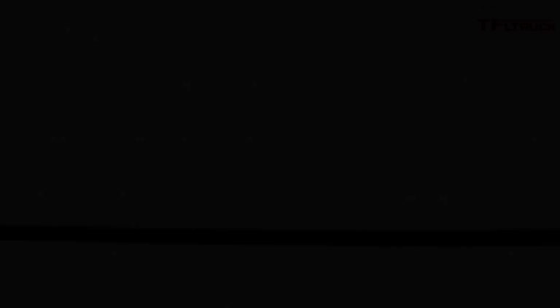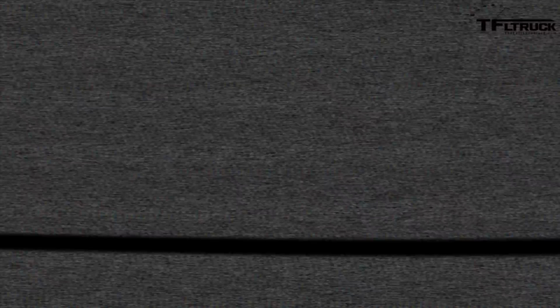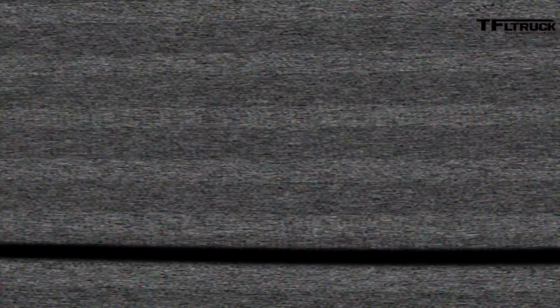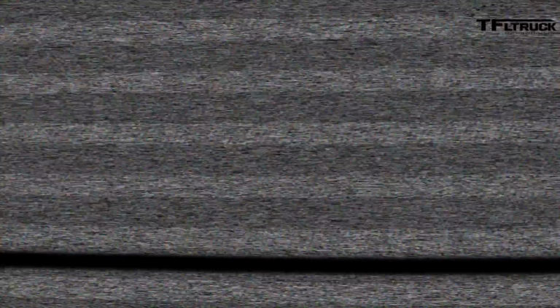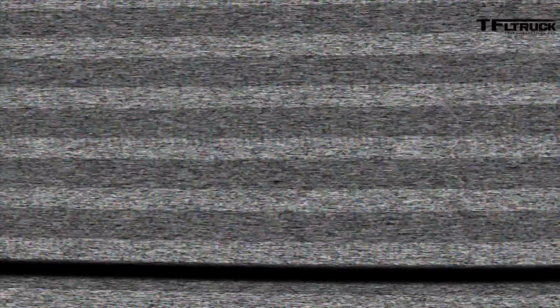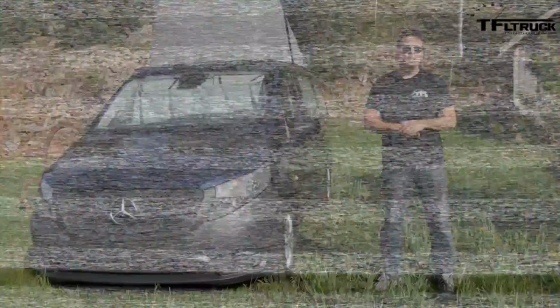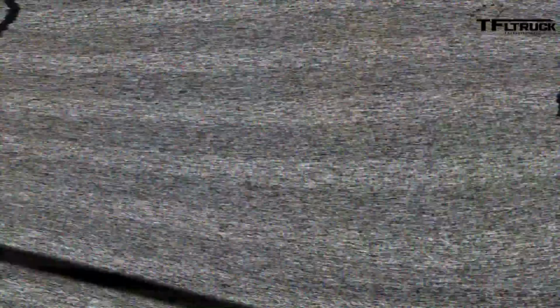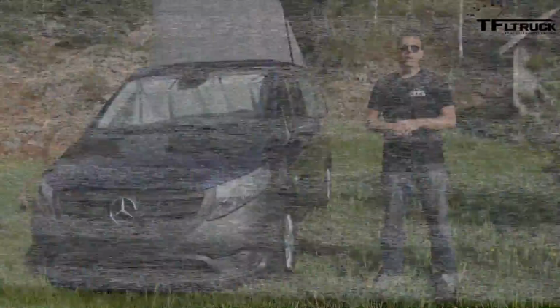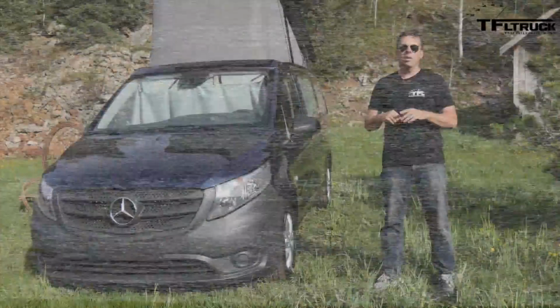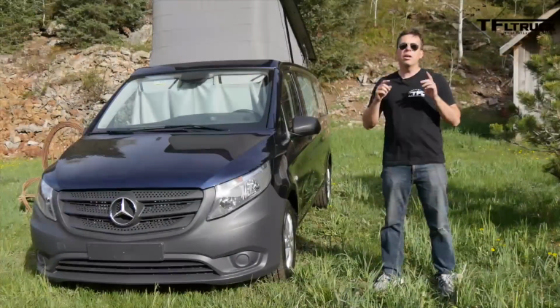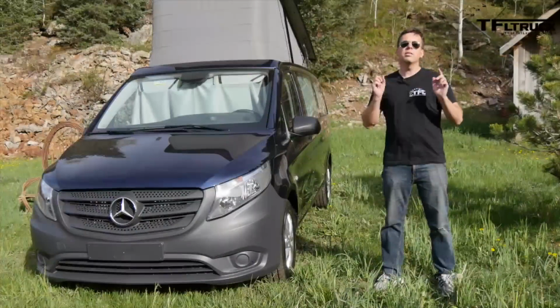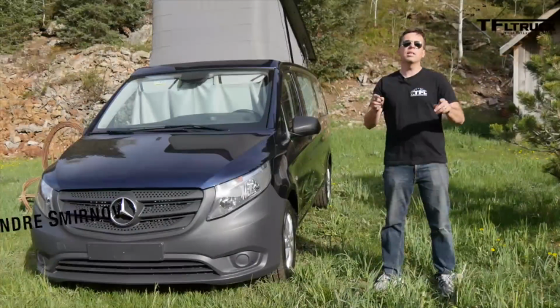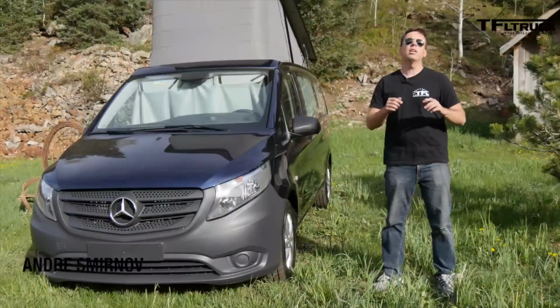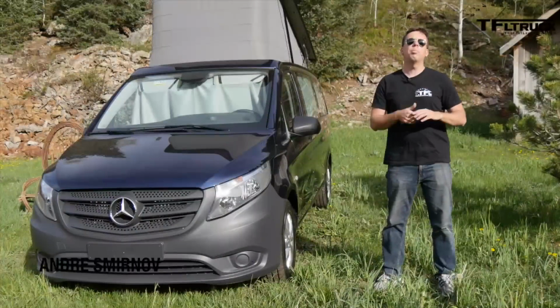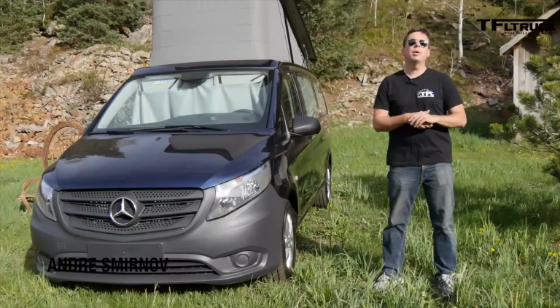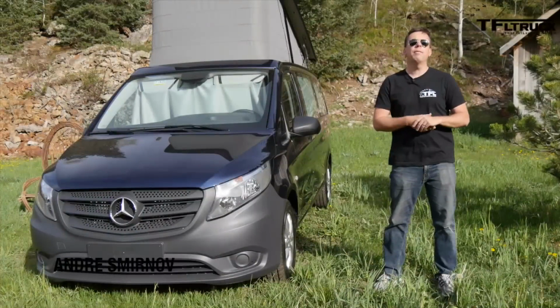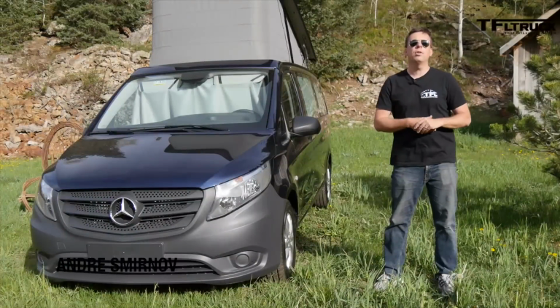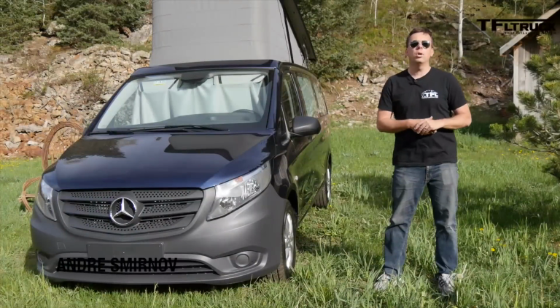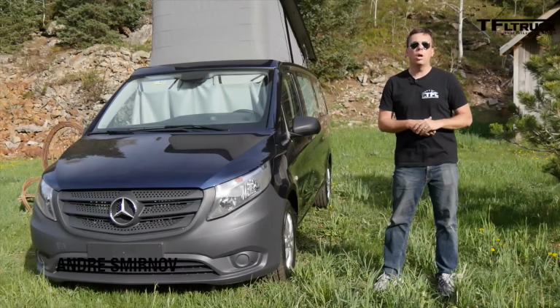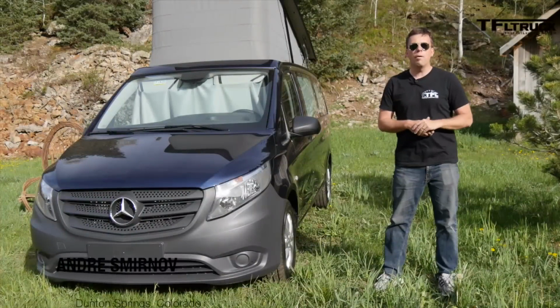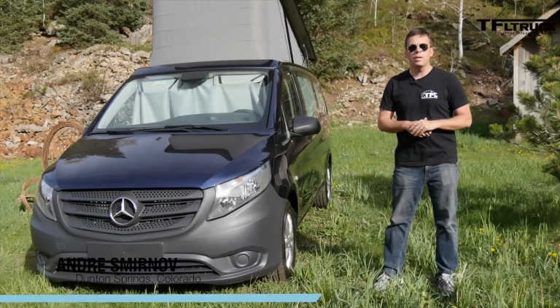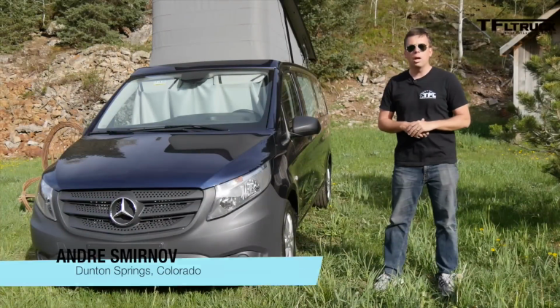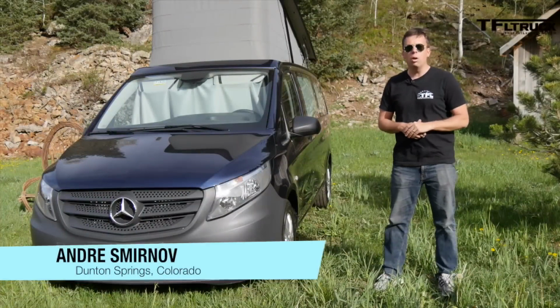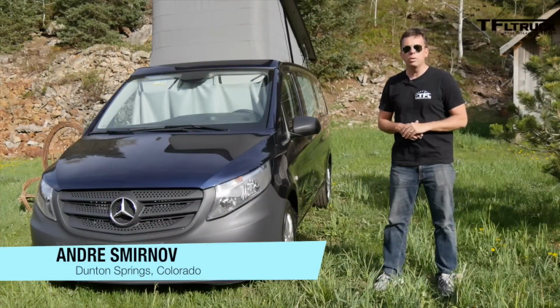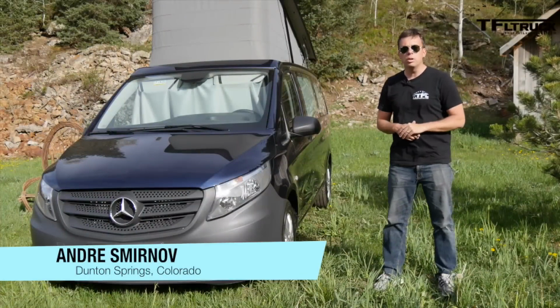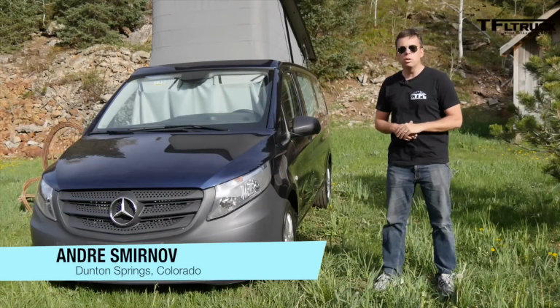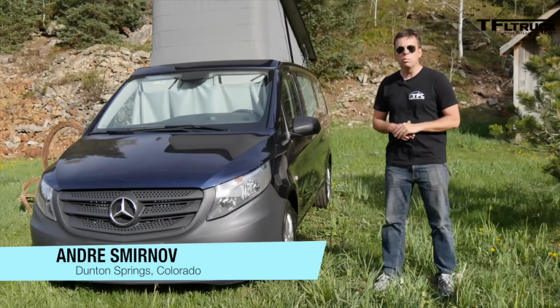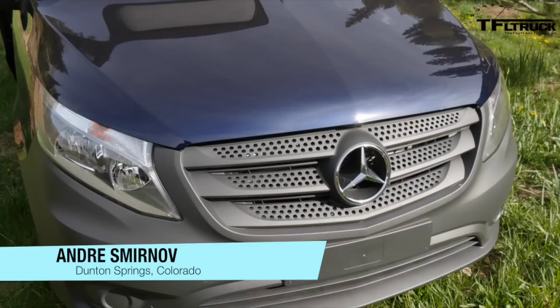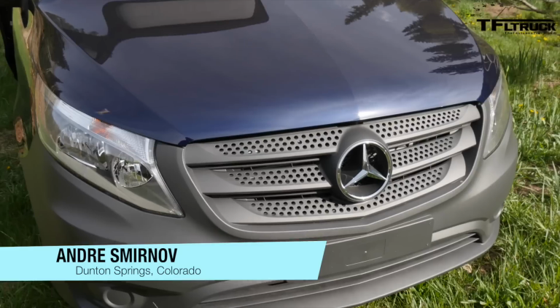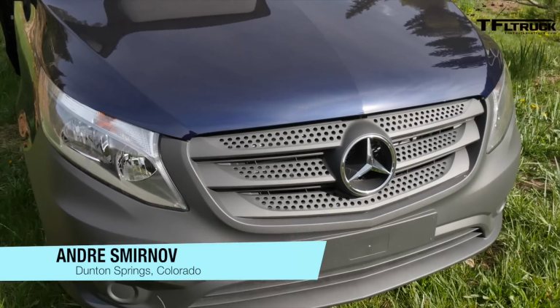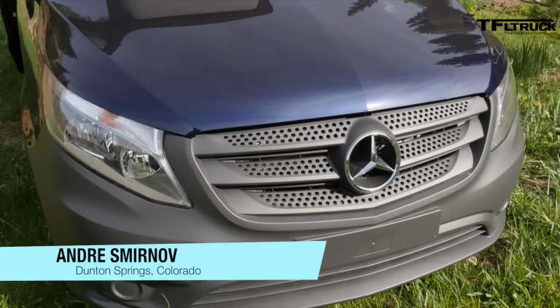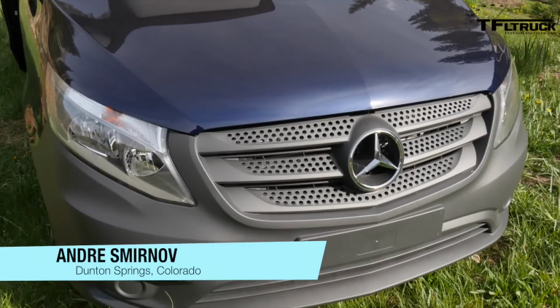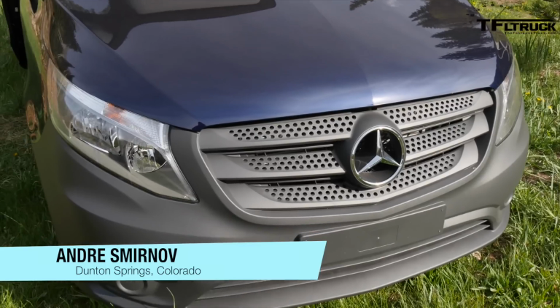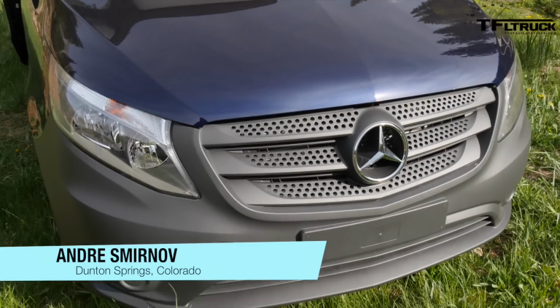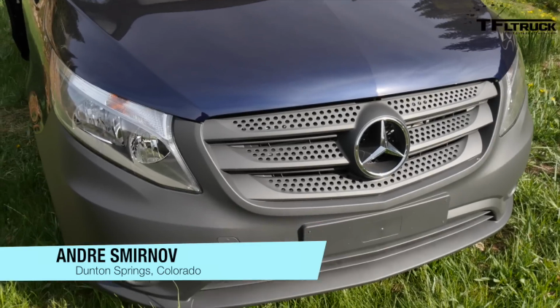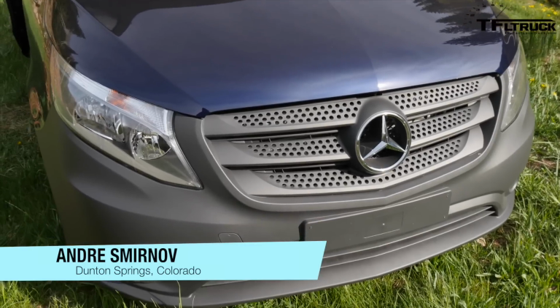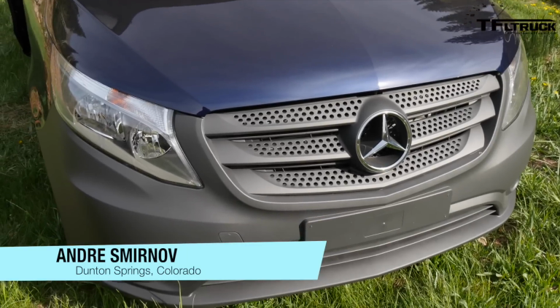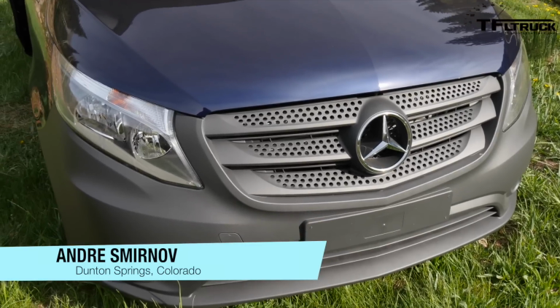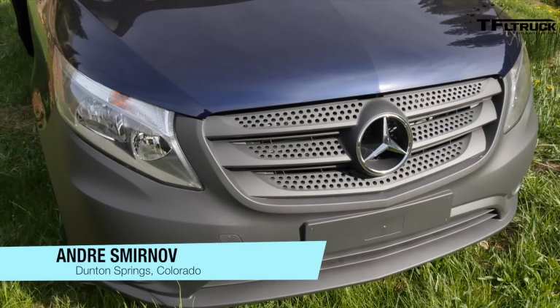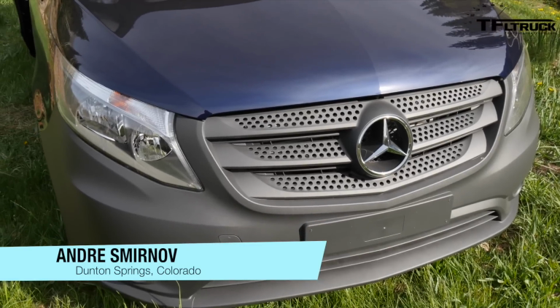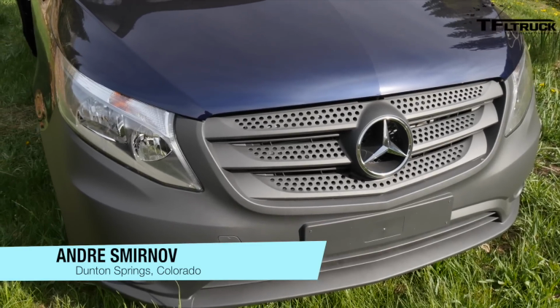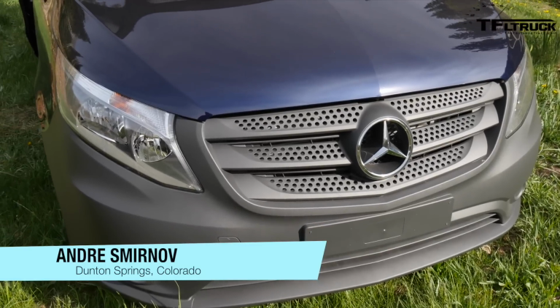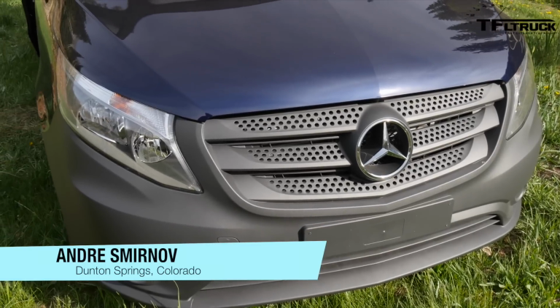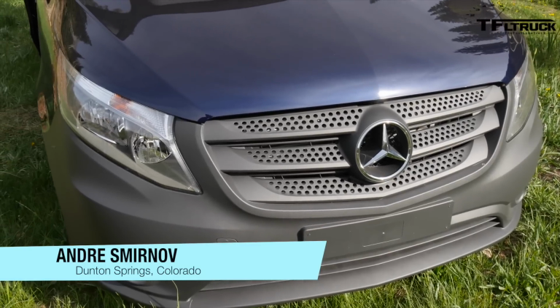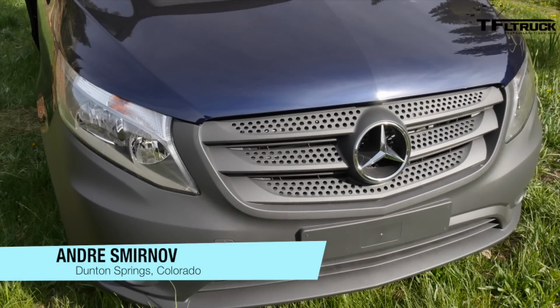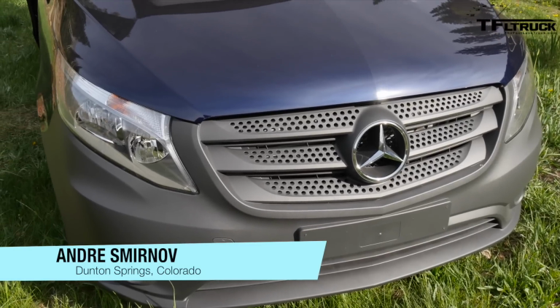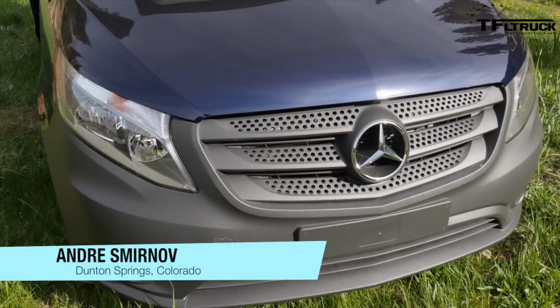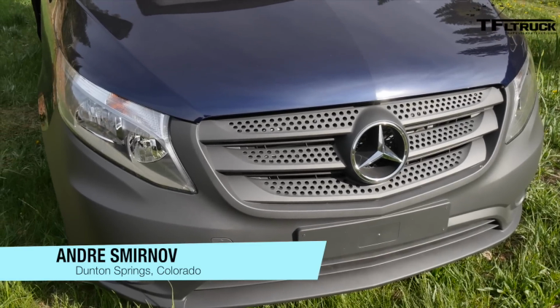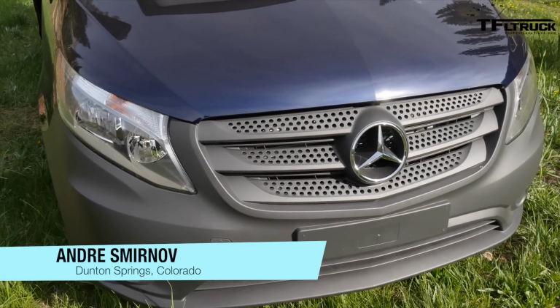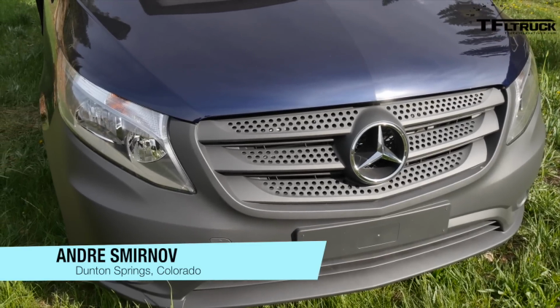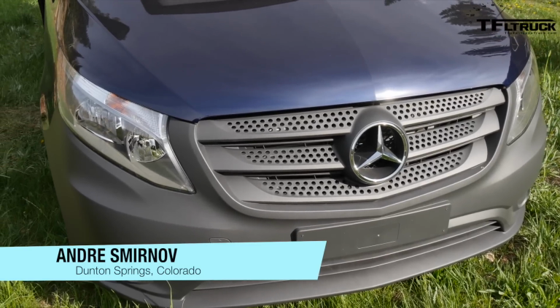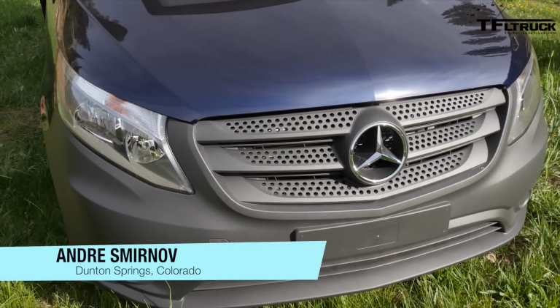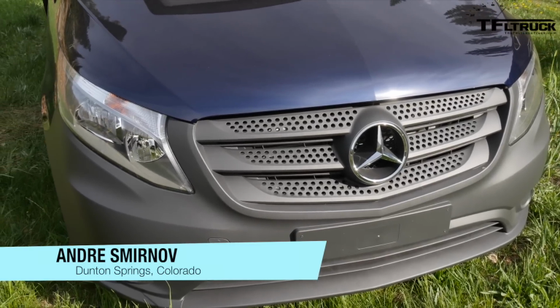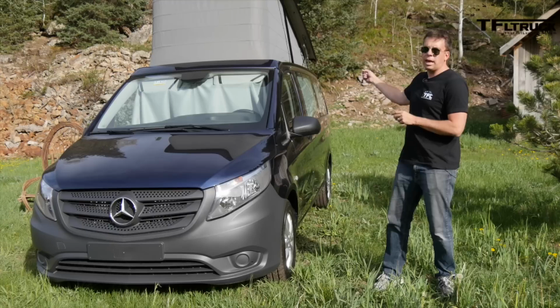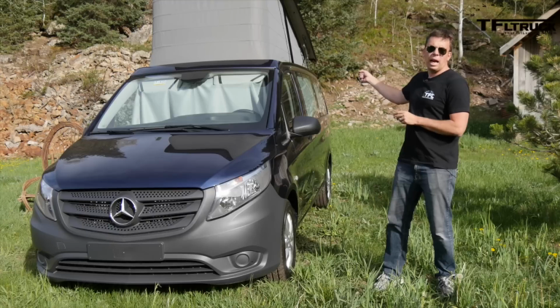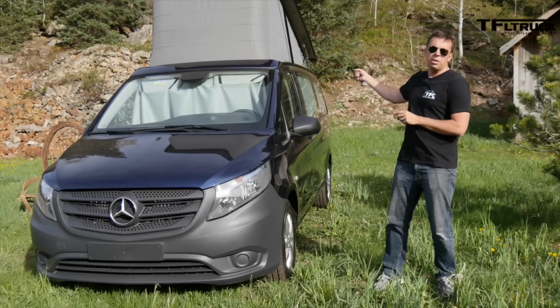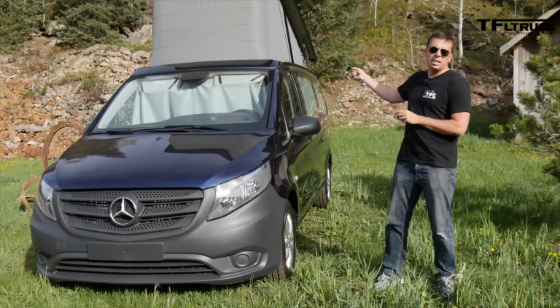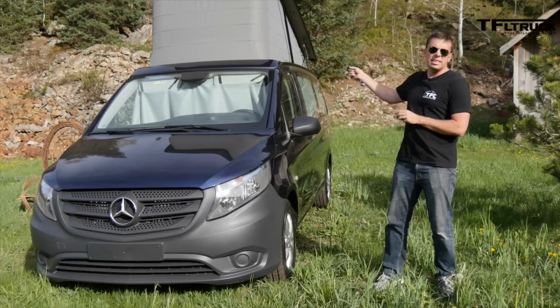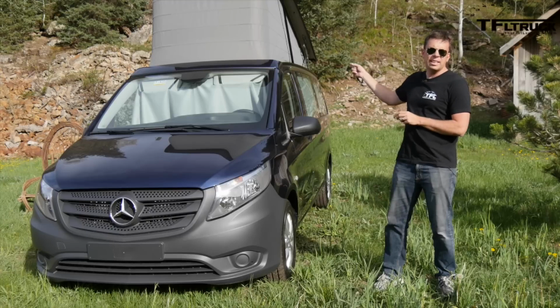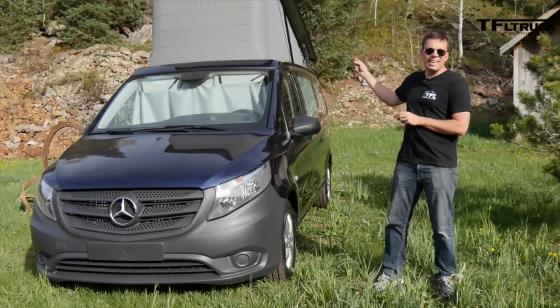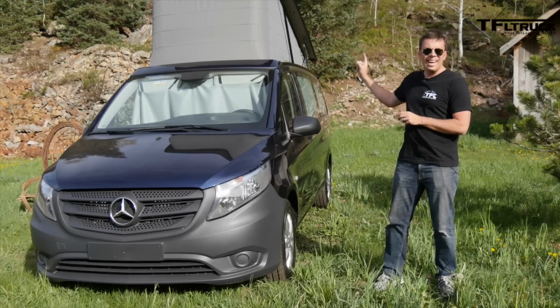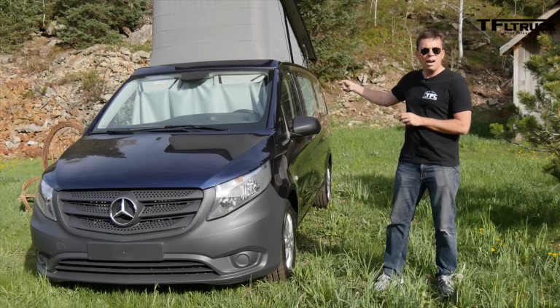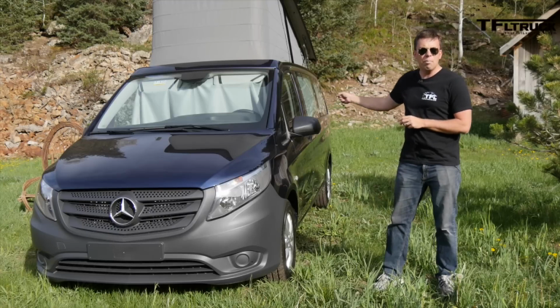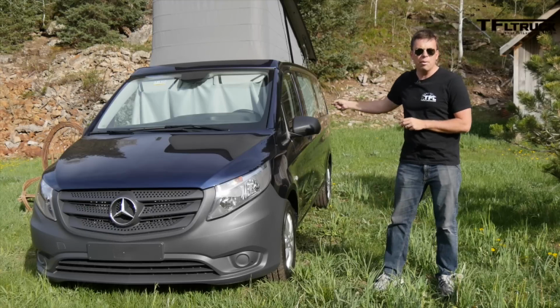Here's a little preview of the all-new Mercedes-Benz Metris van. Check it out — it's a camper!